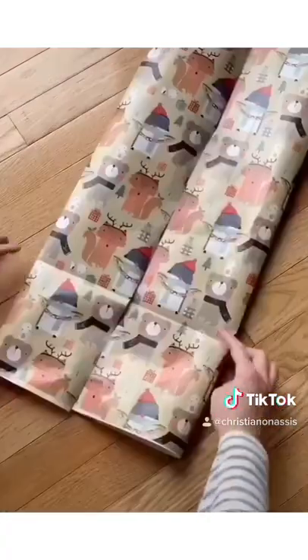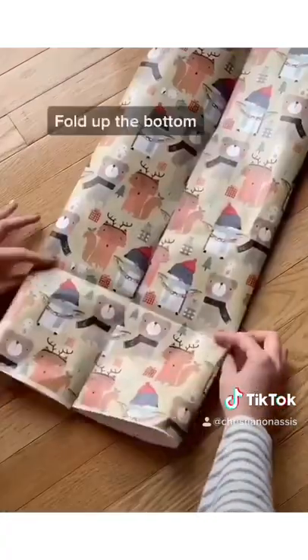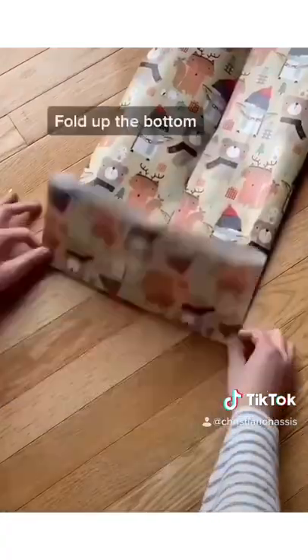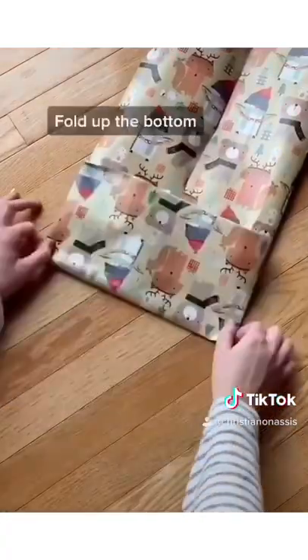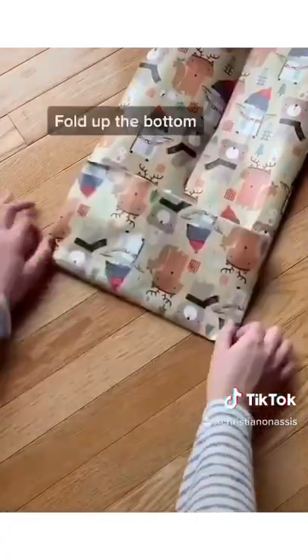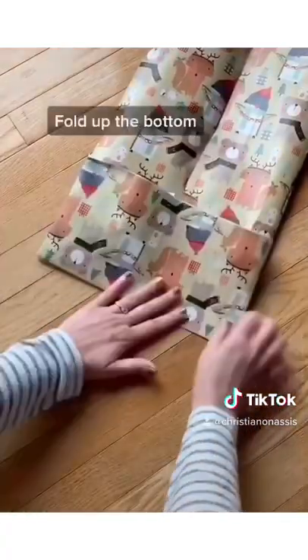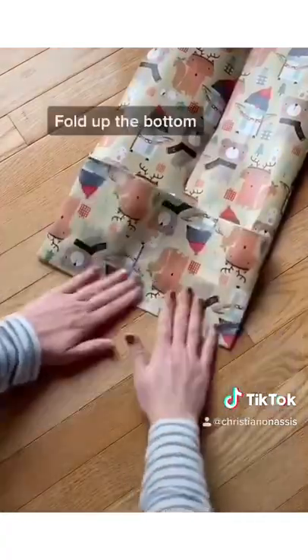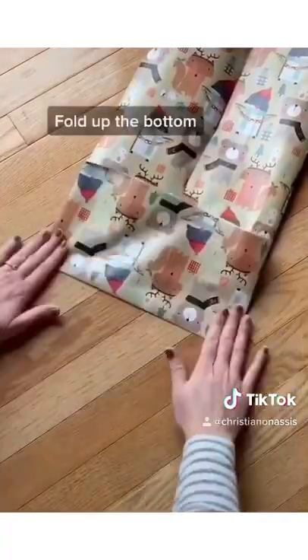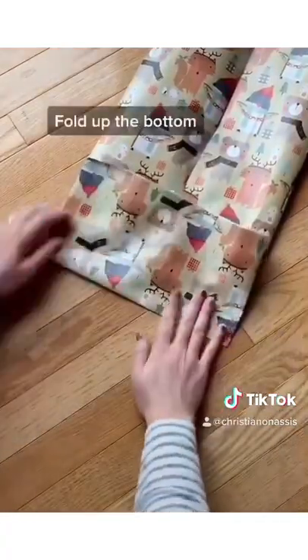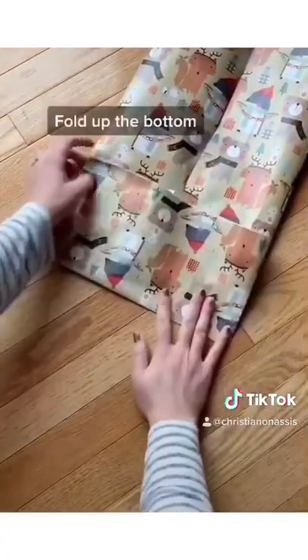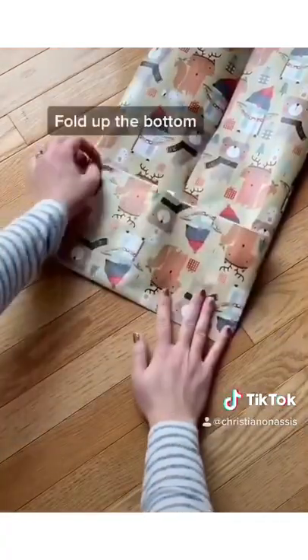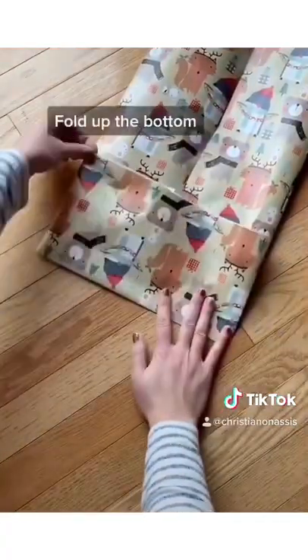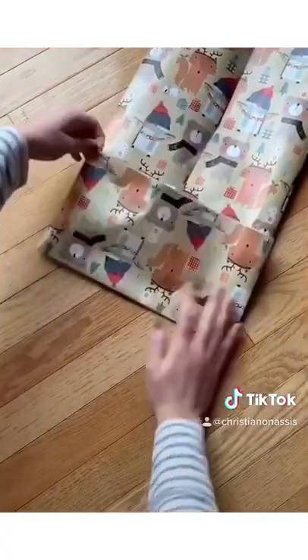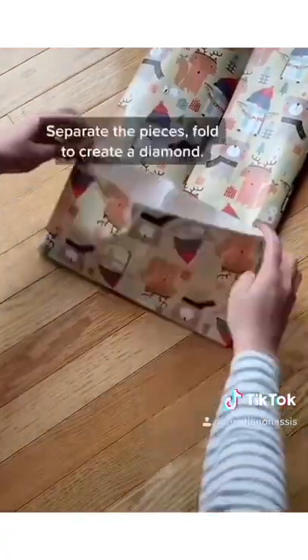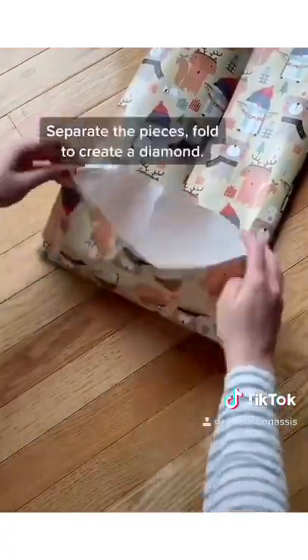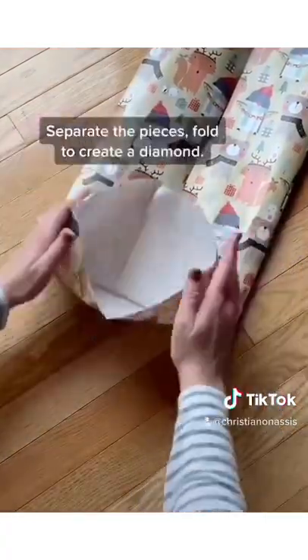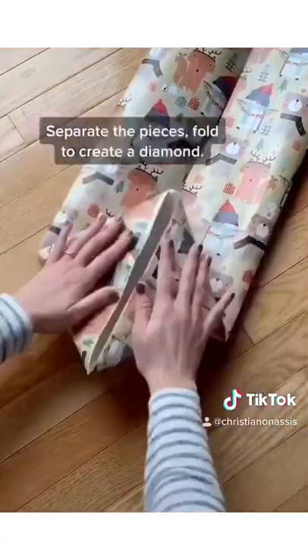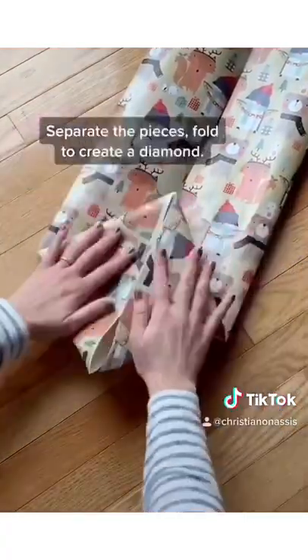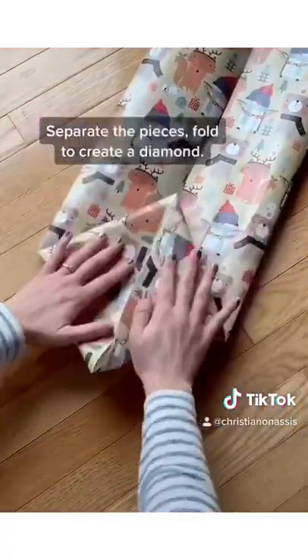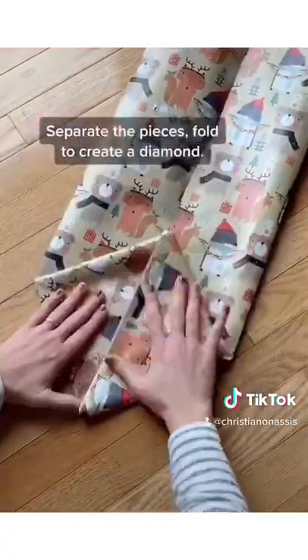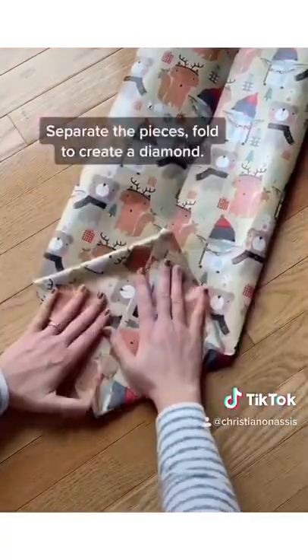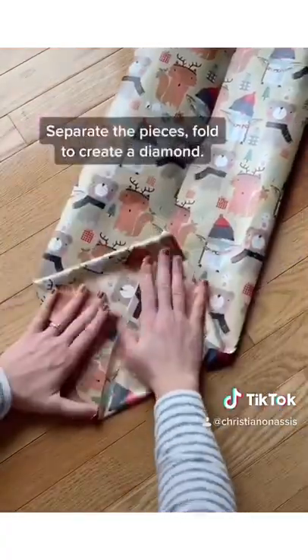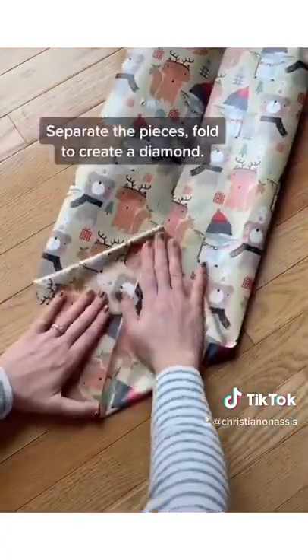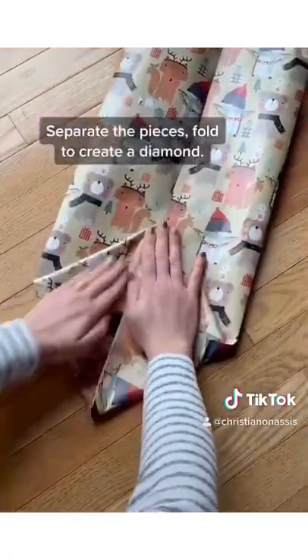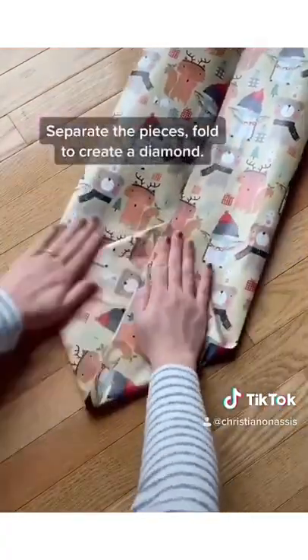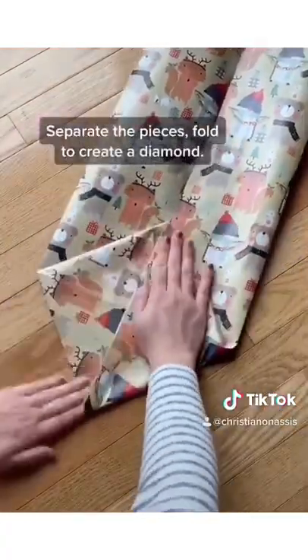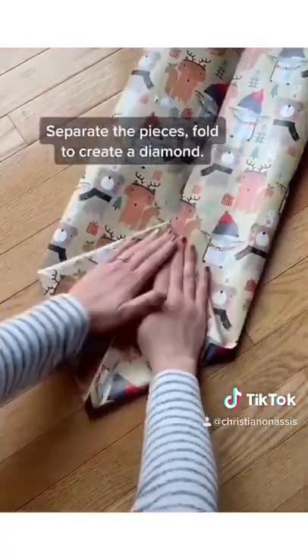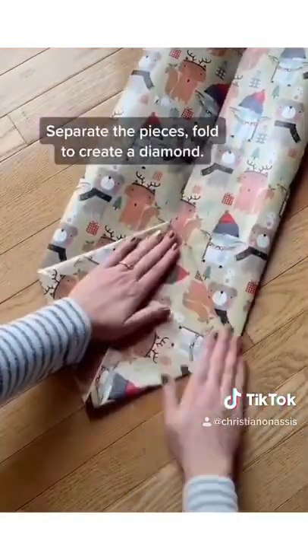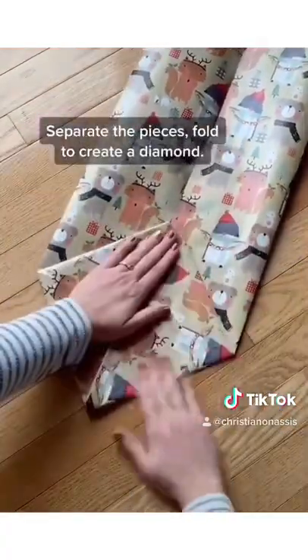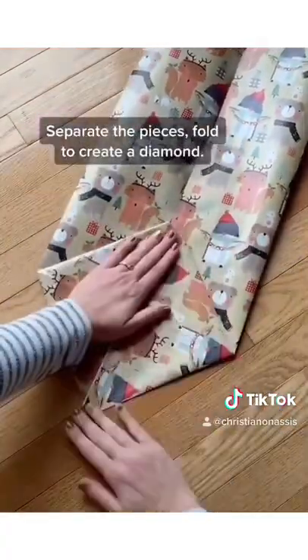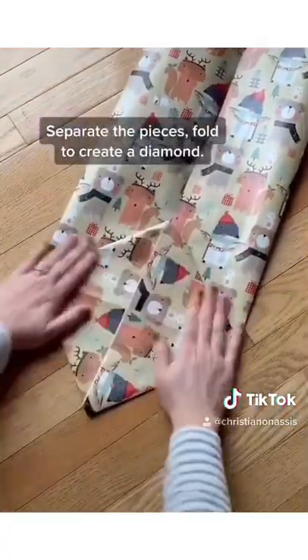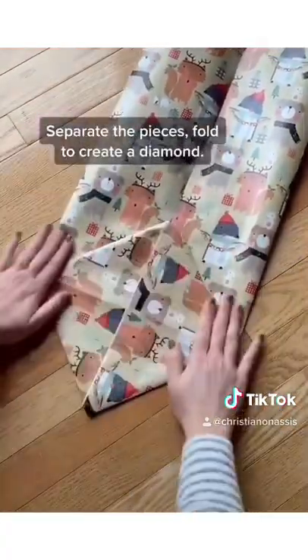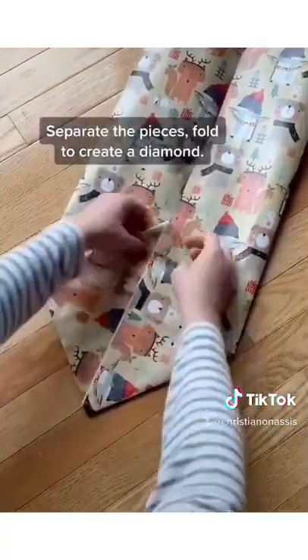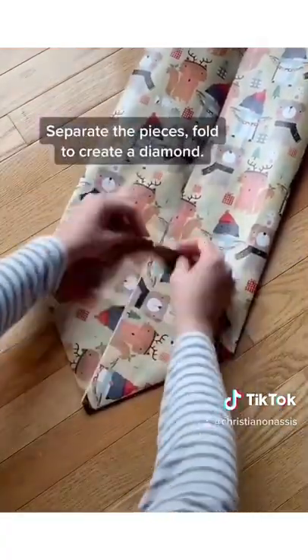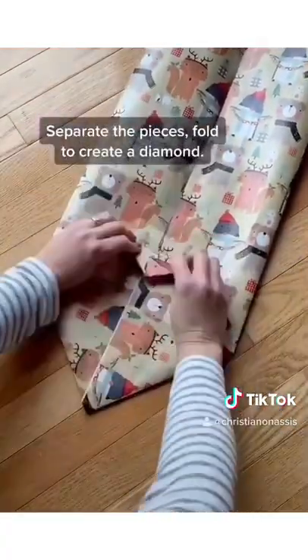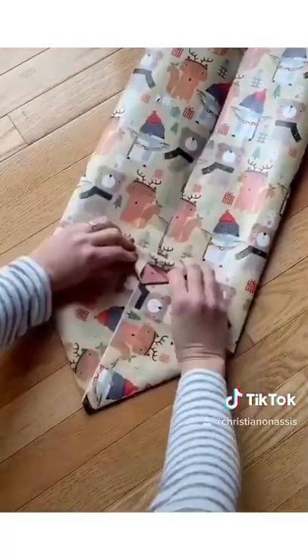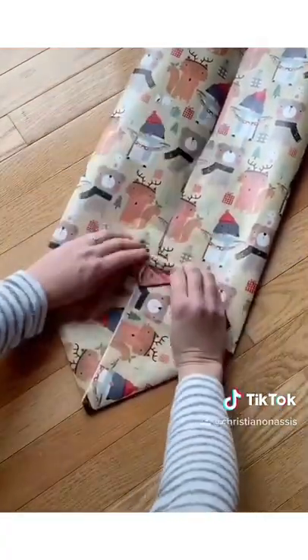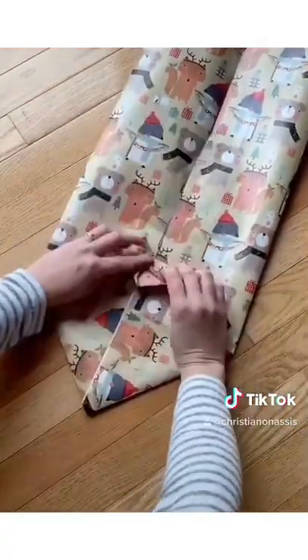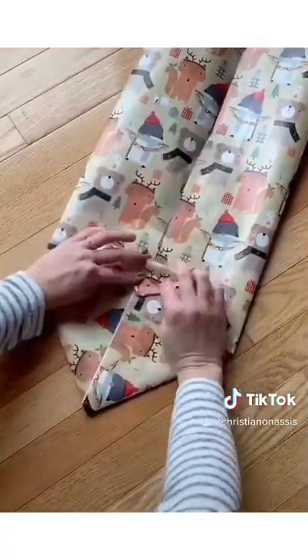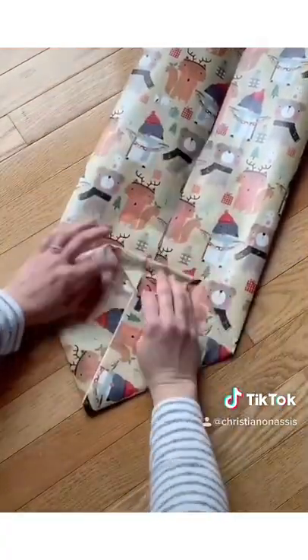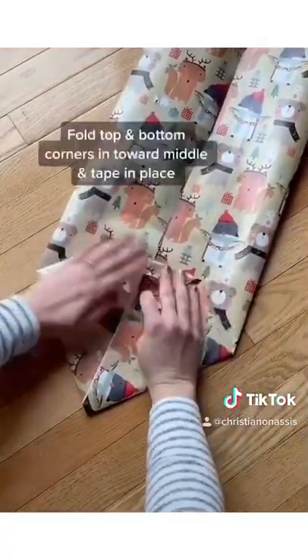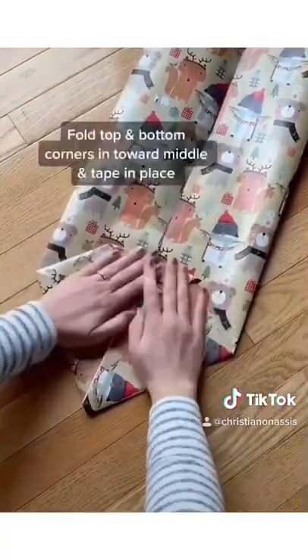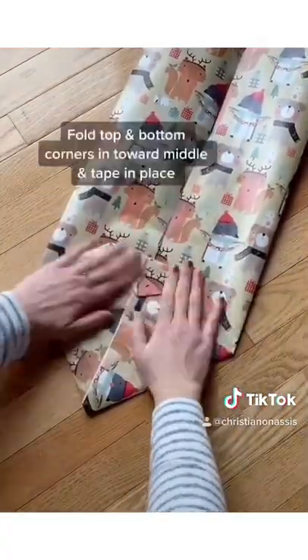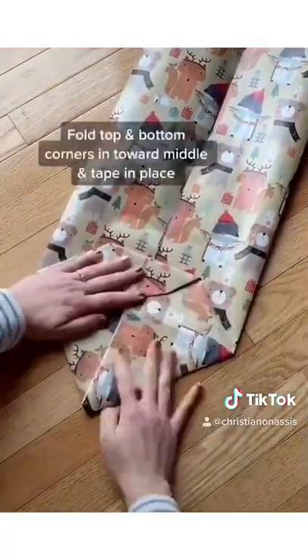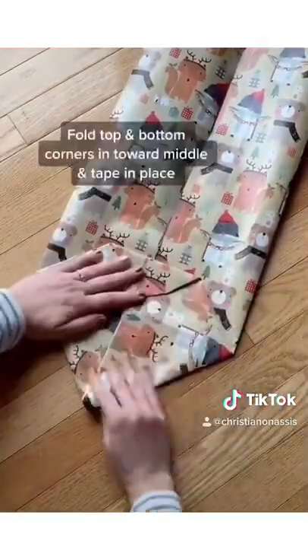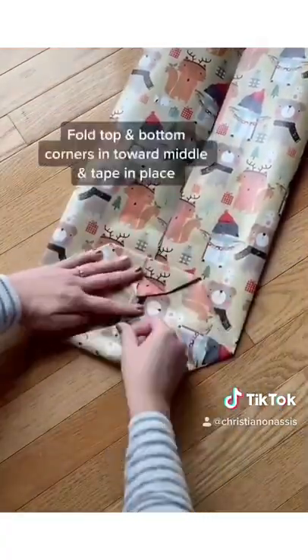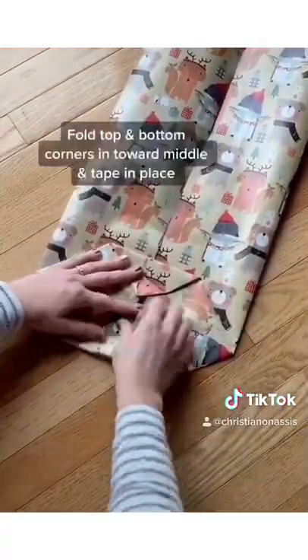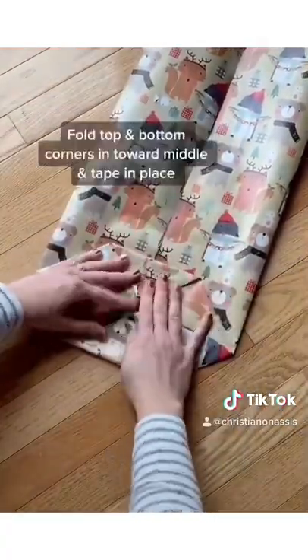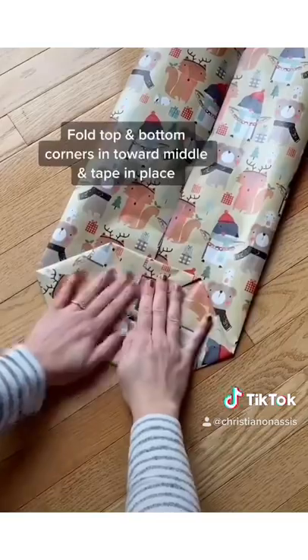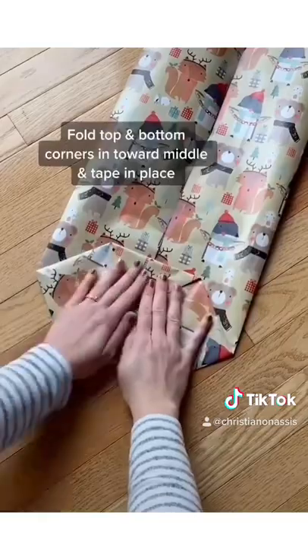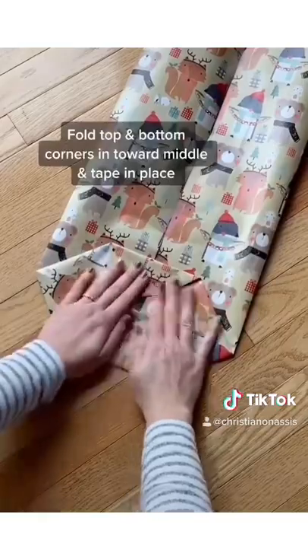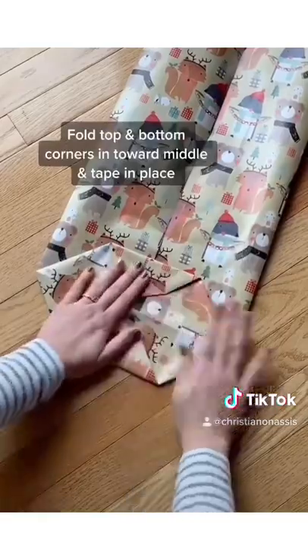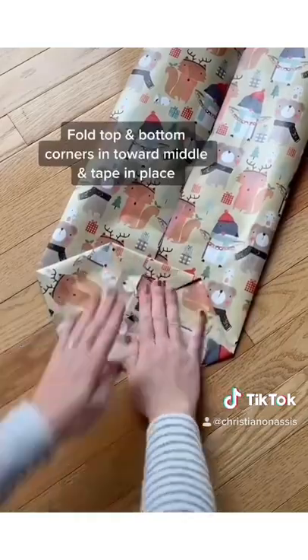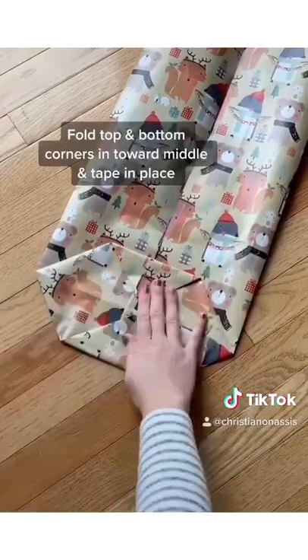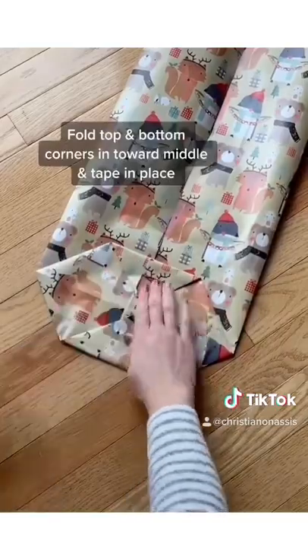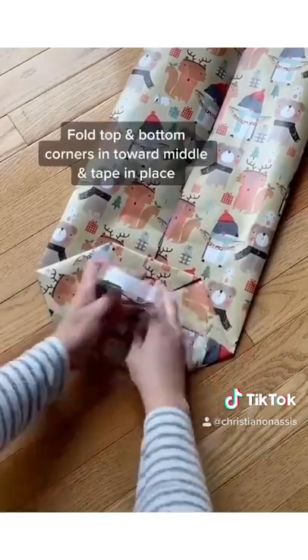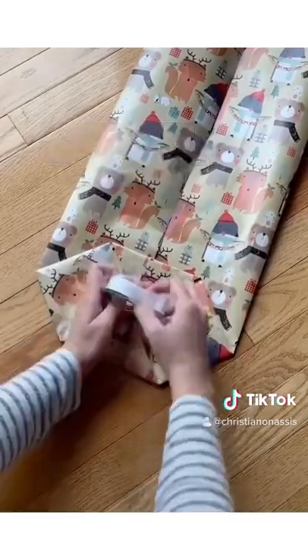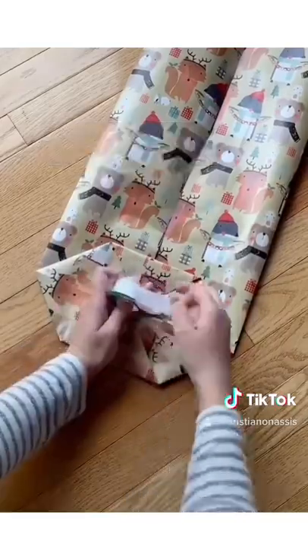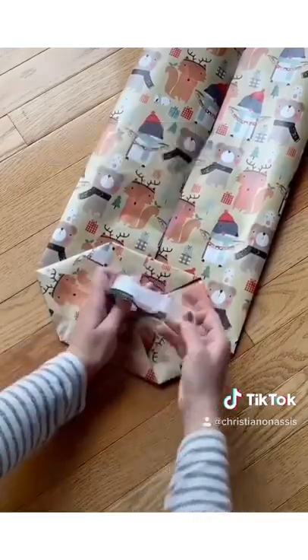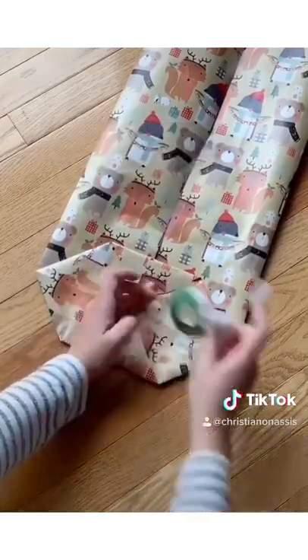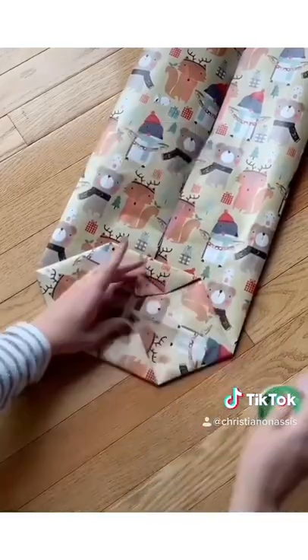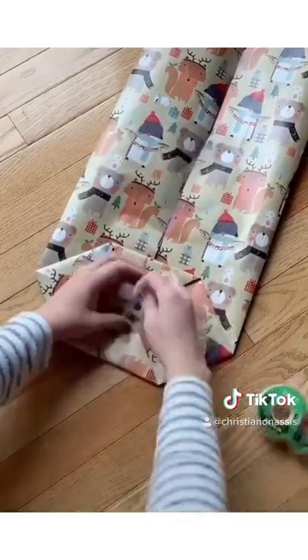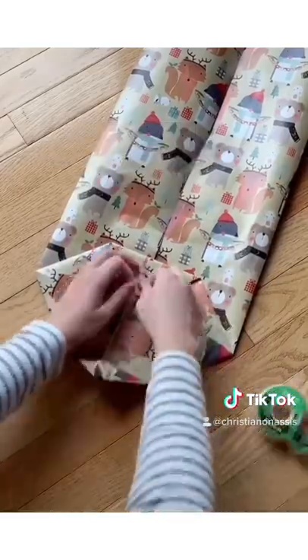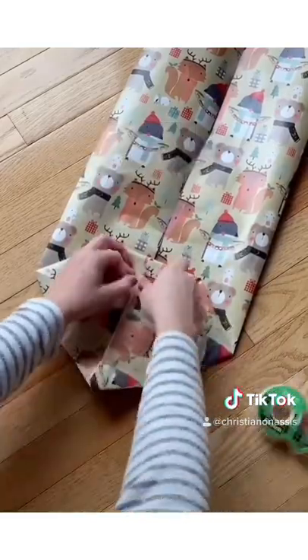Next you're going to fold up the bottom. Then separate the two pieces and flatten out the corners to create a diamond. Now fold the top and bottom corners in toward the middle and tape in place.